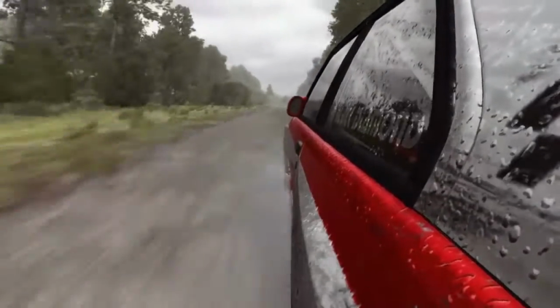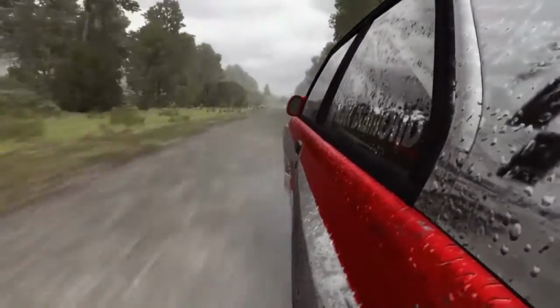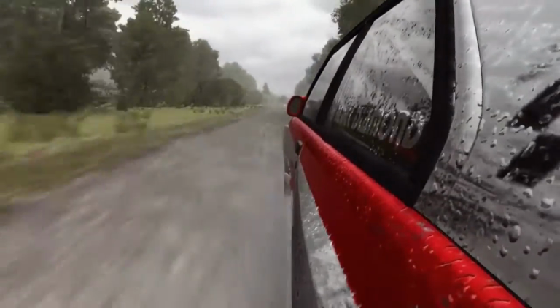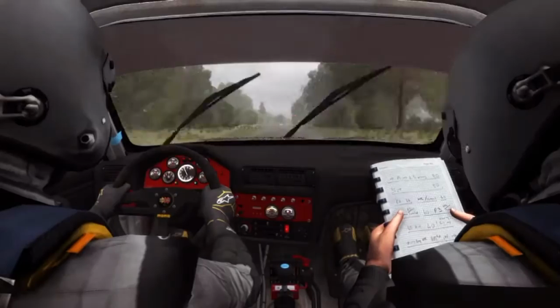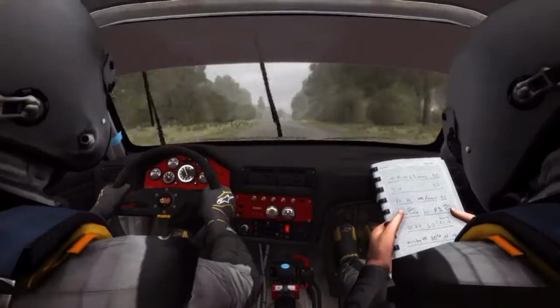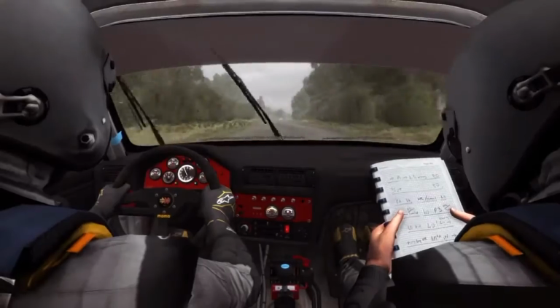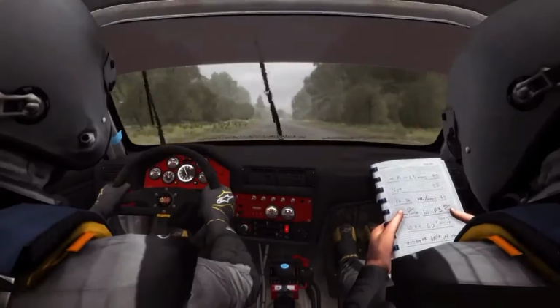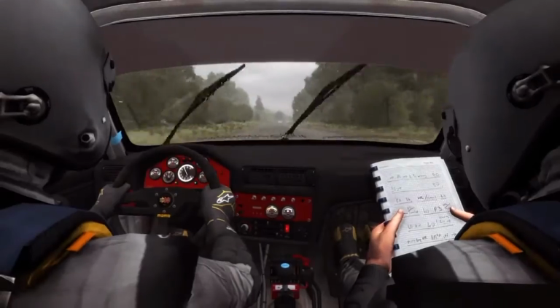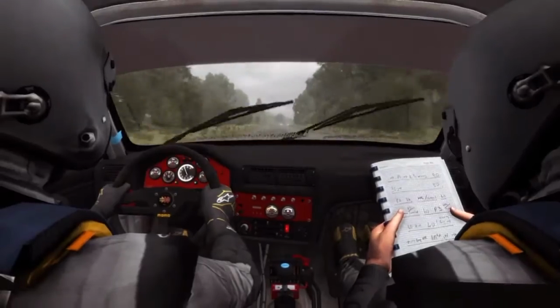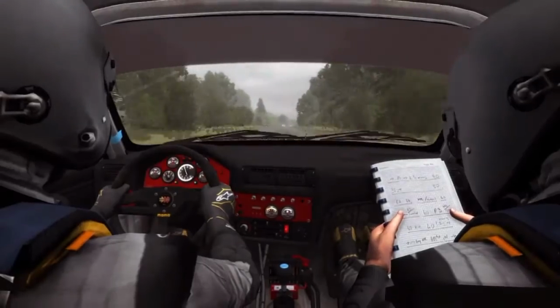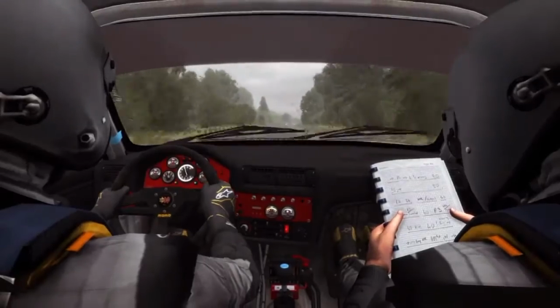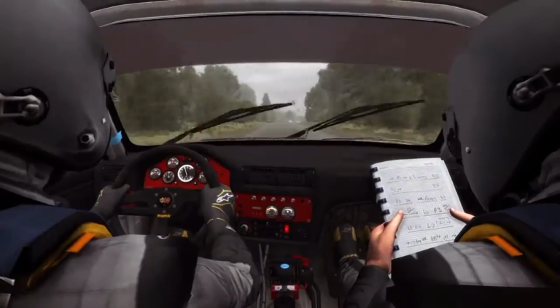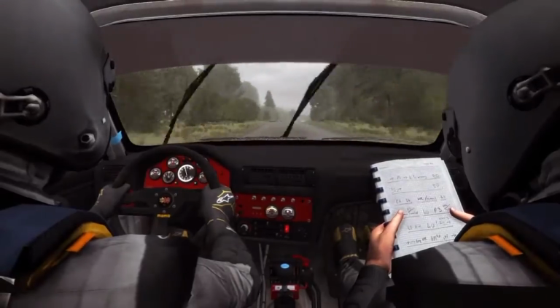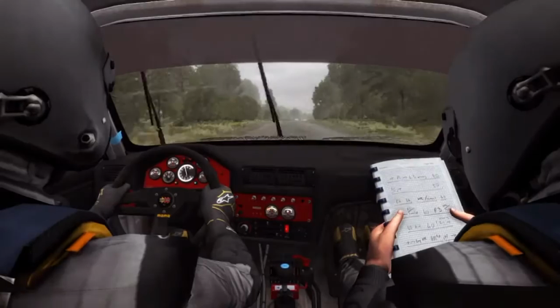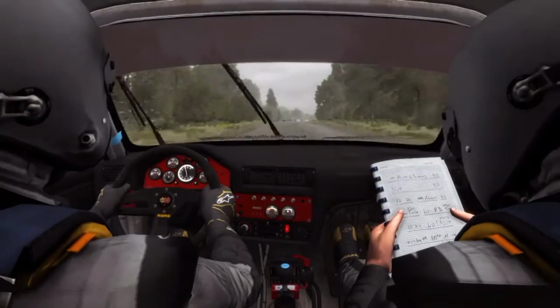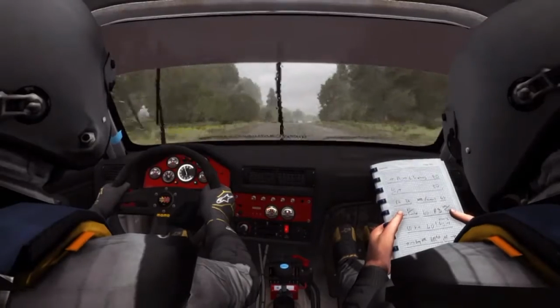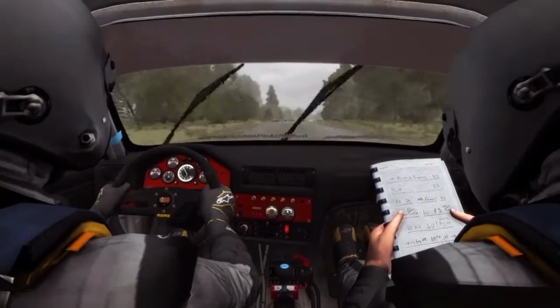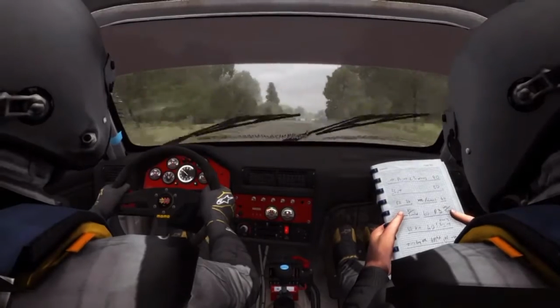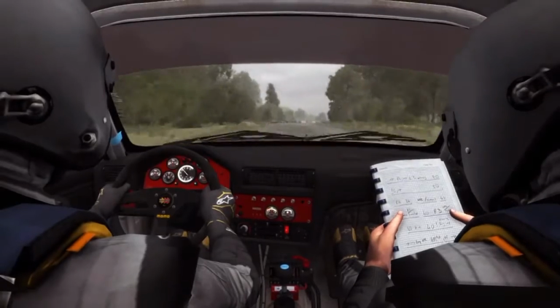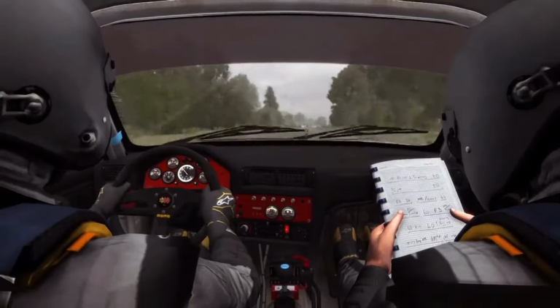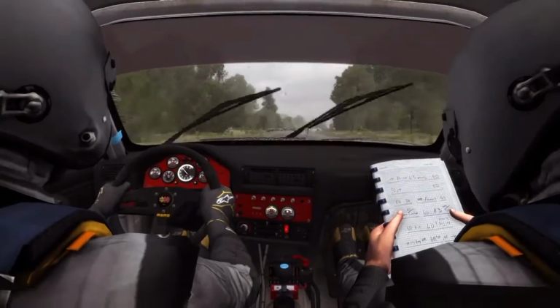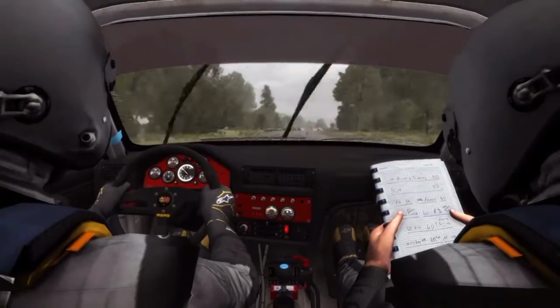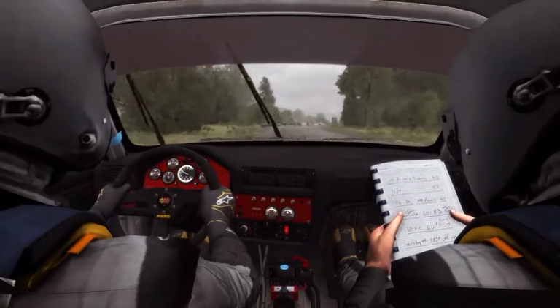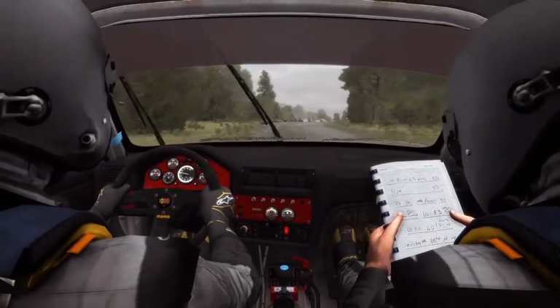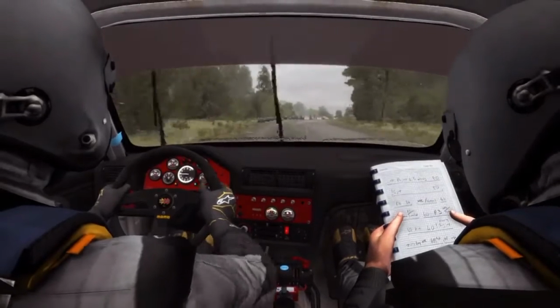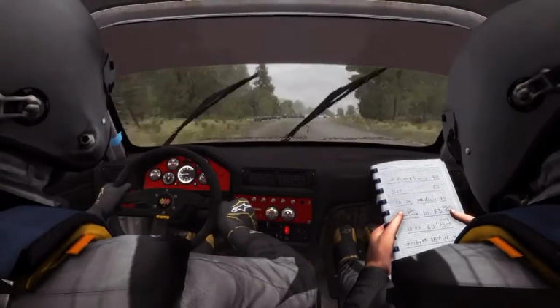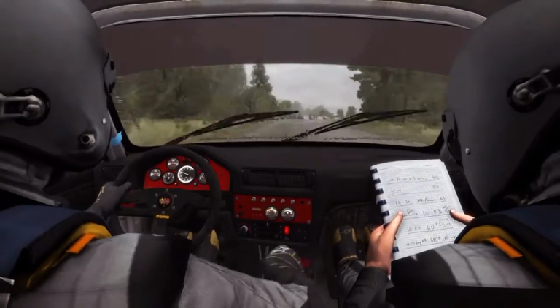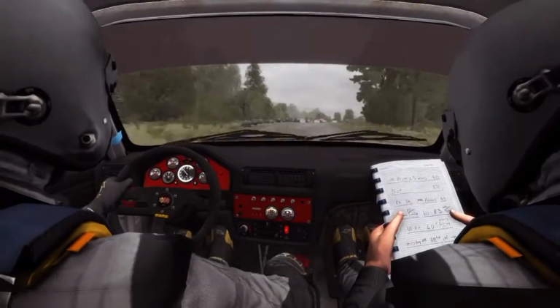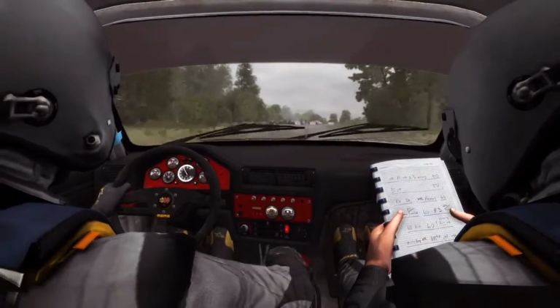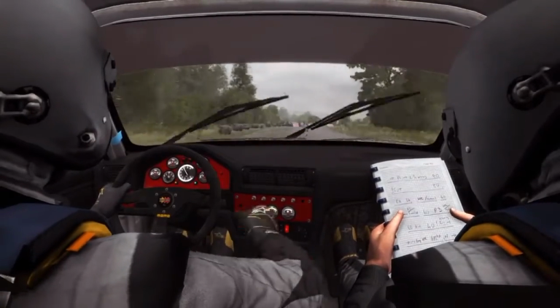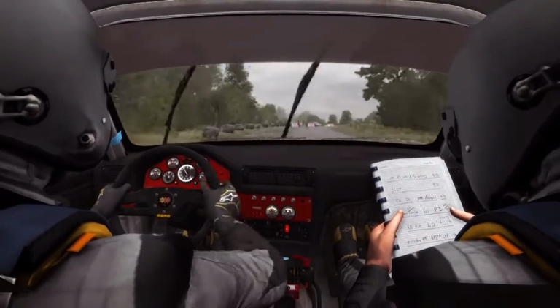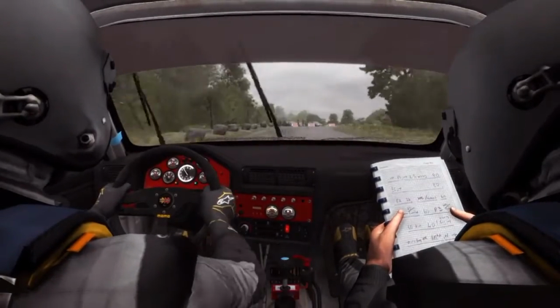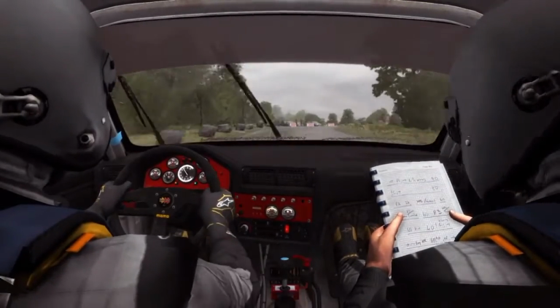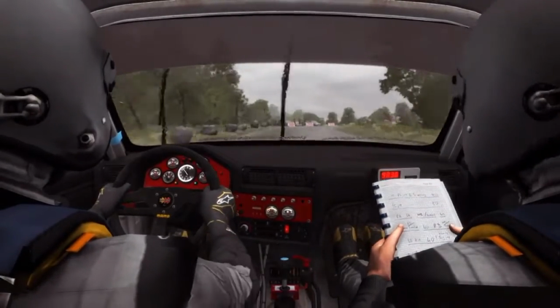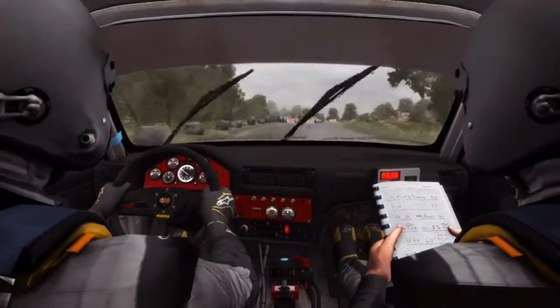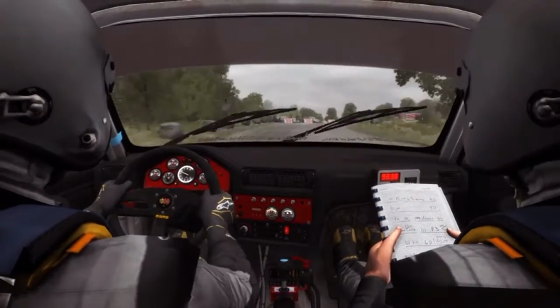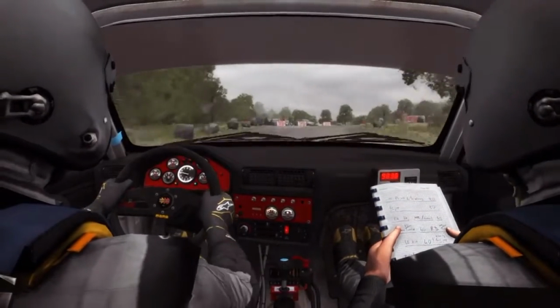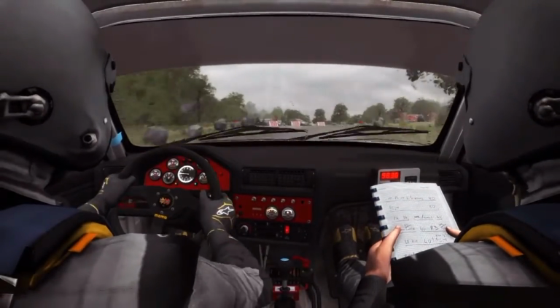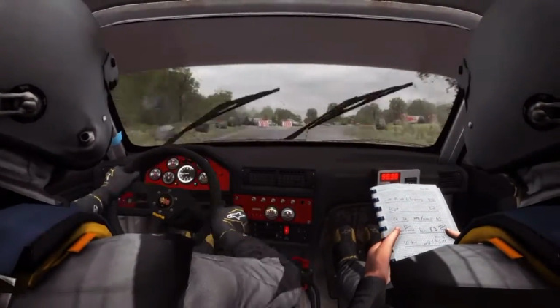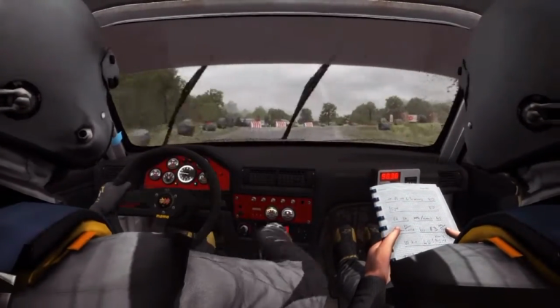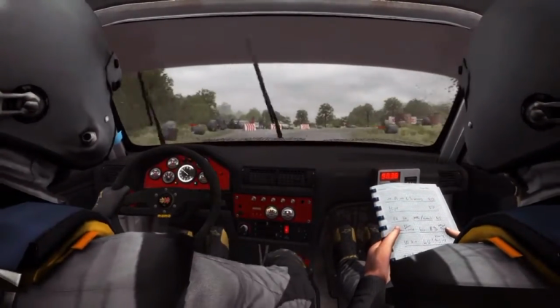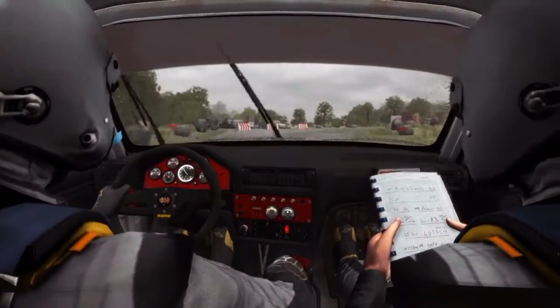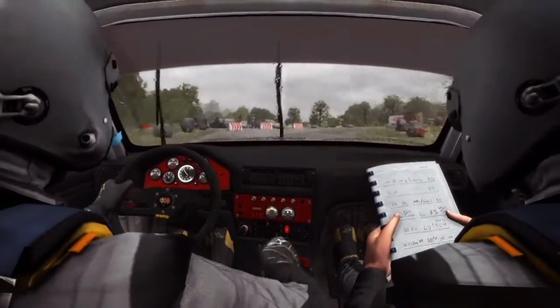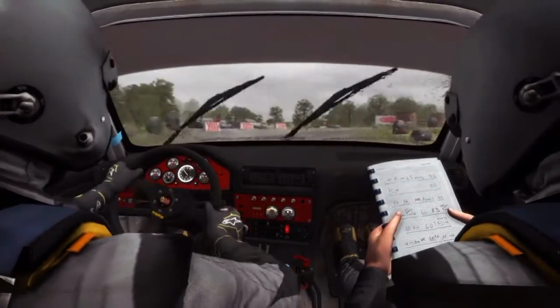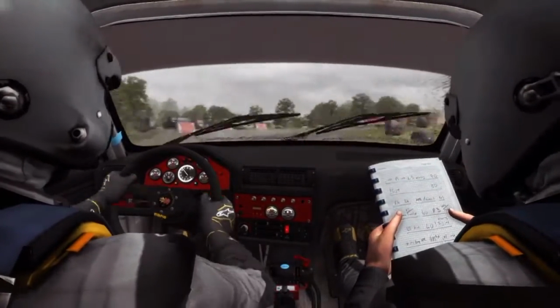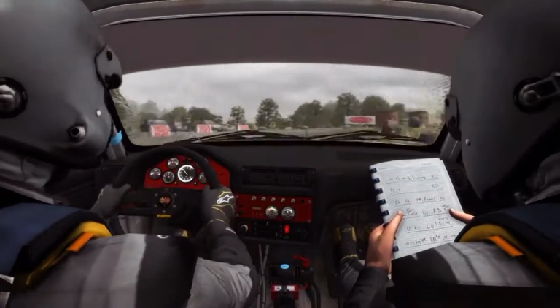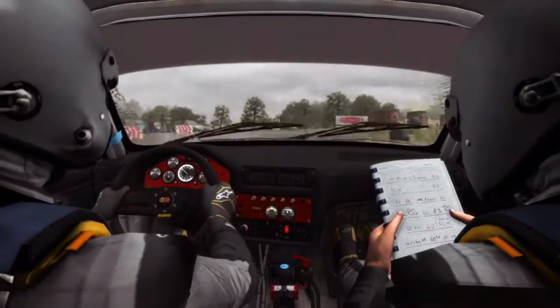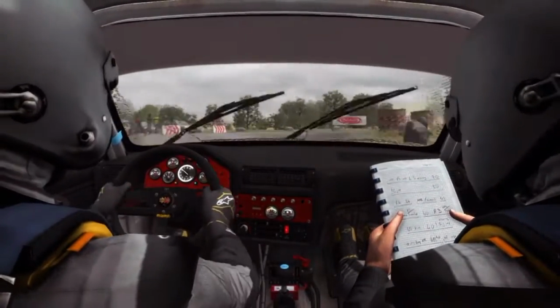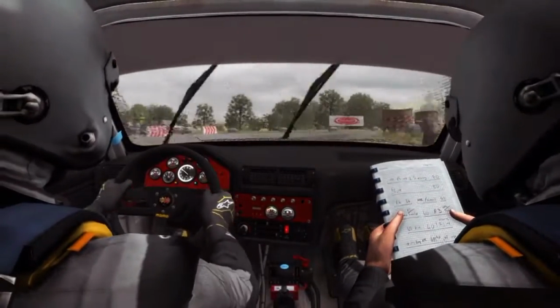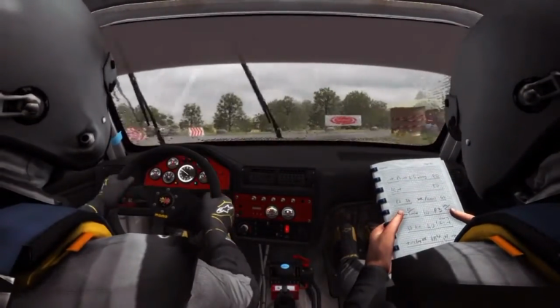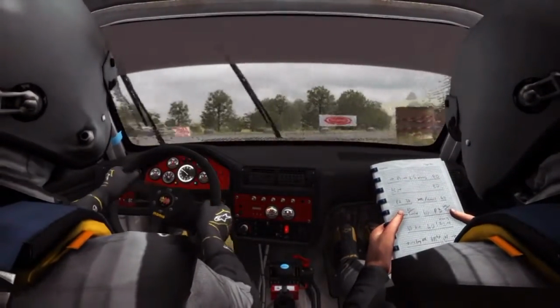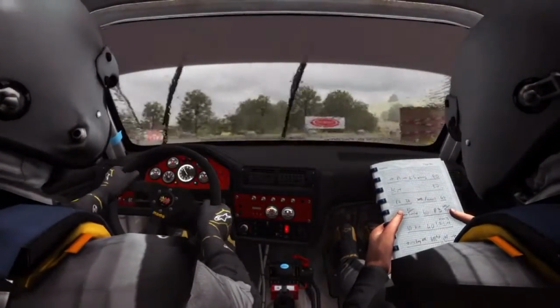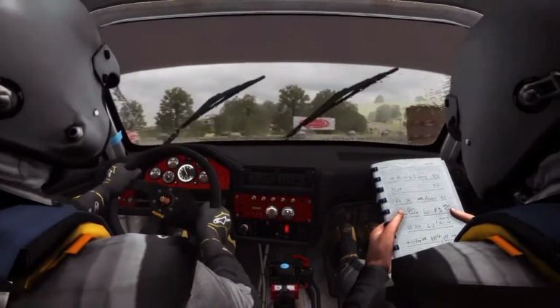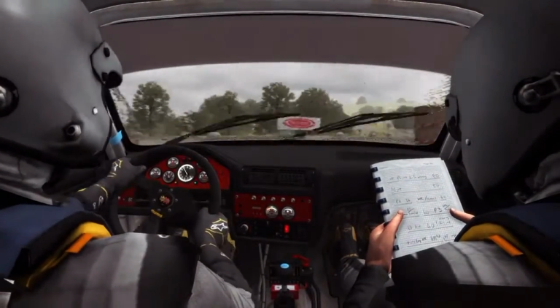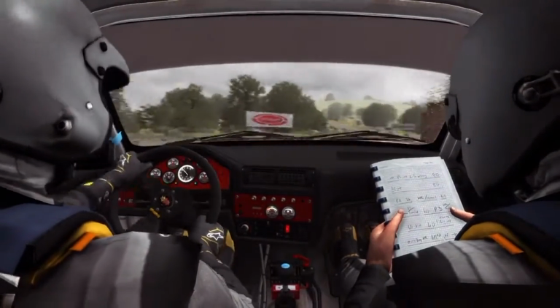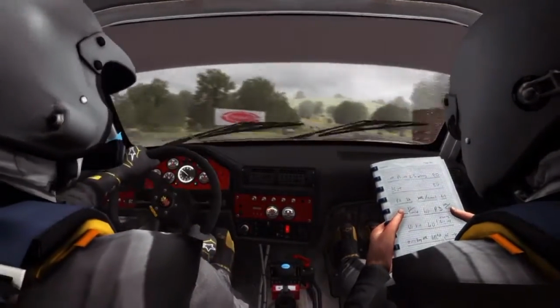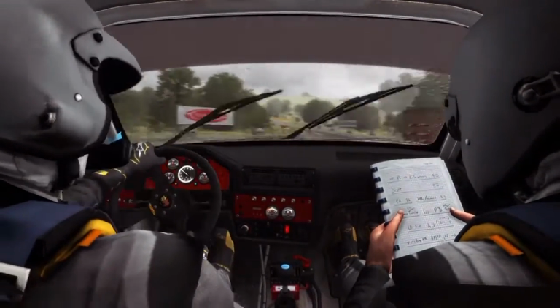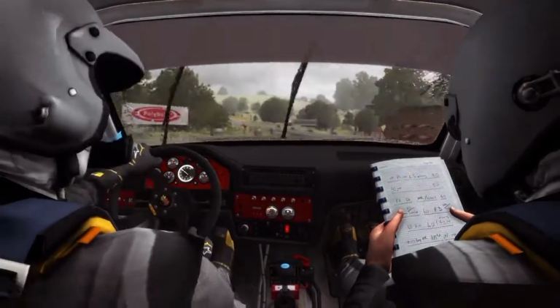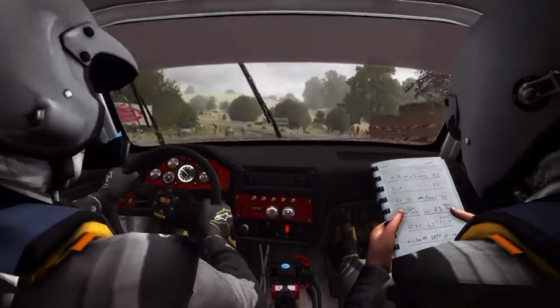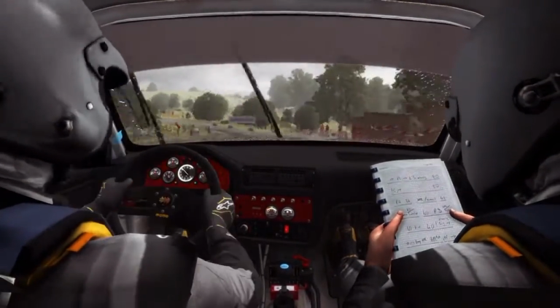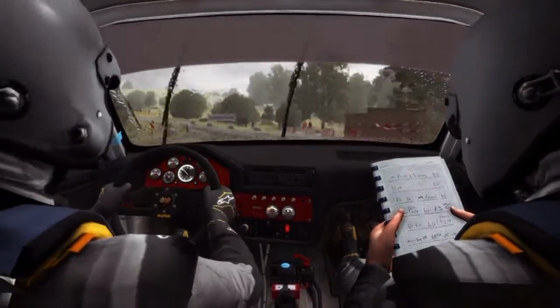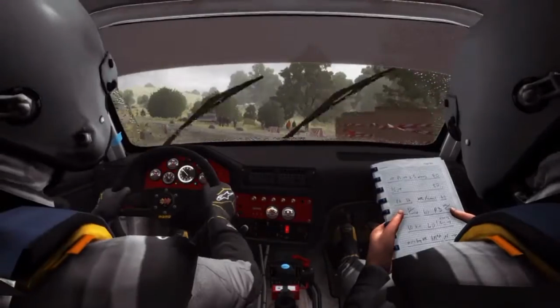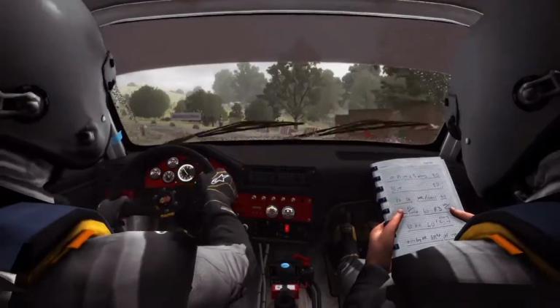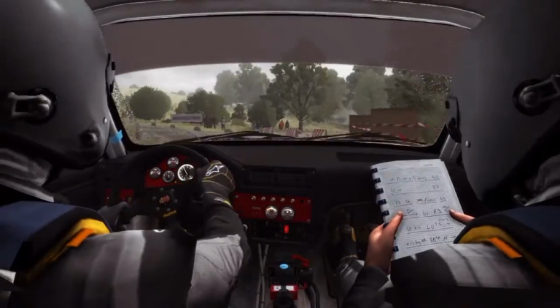And right two, don't cut. Immediate turn left four, don't cut. 150, past lay-bys.